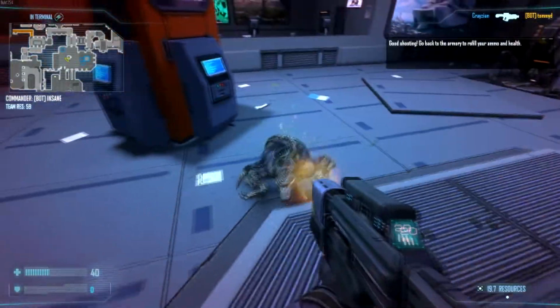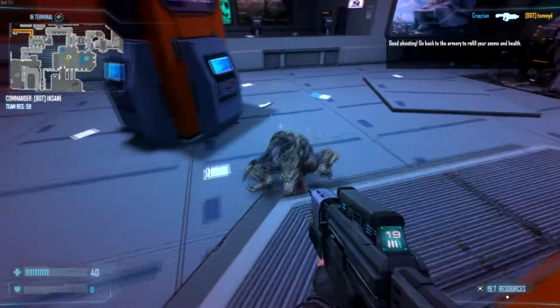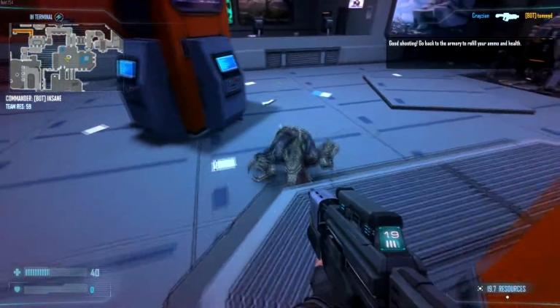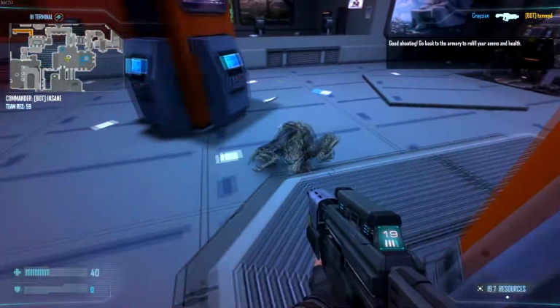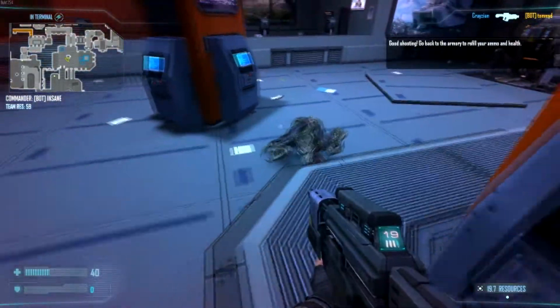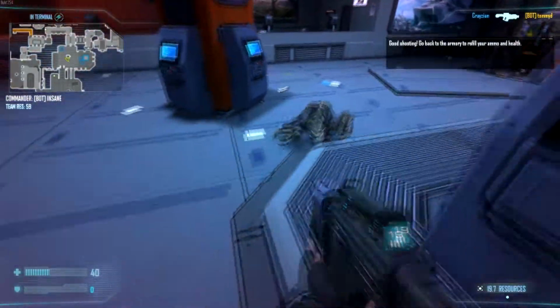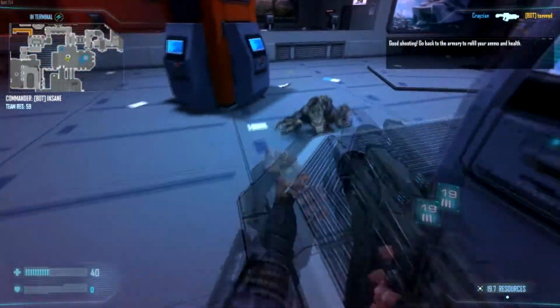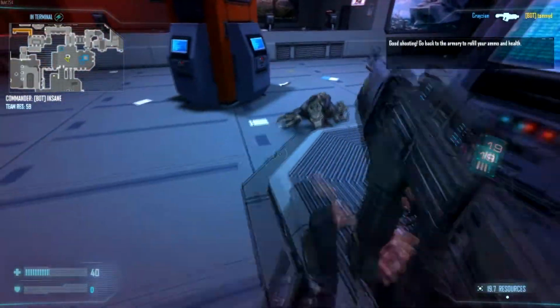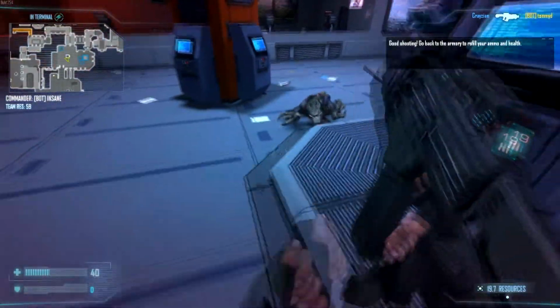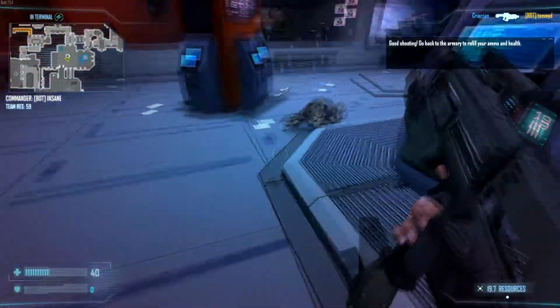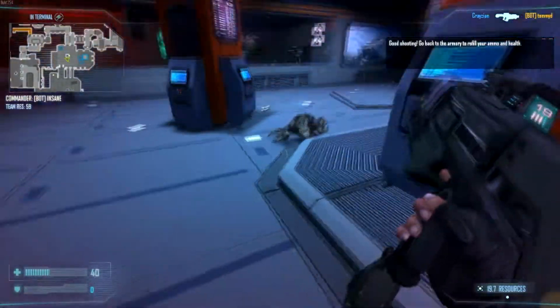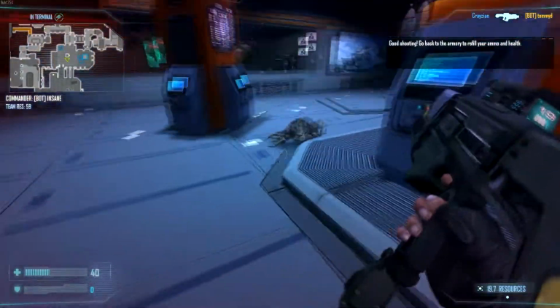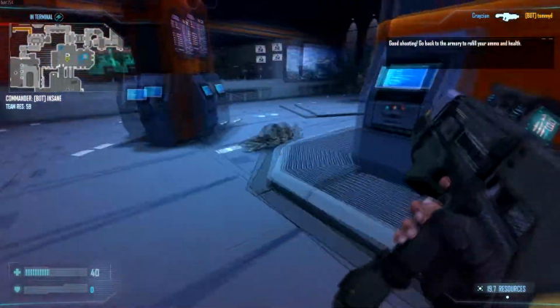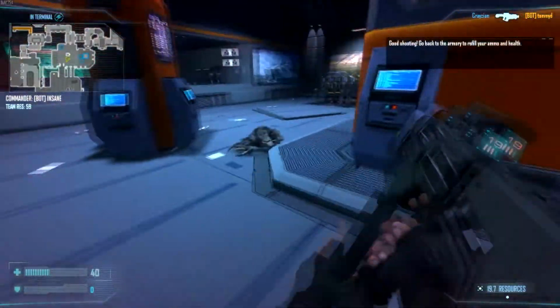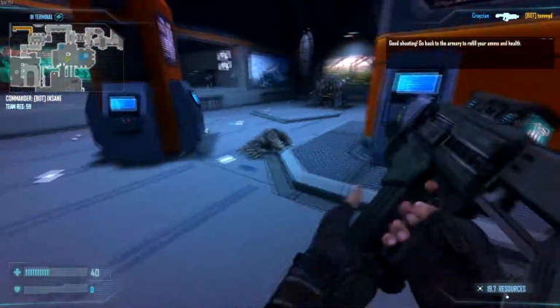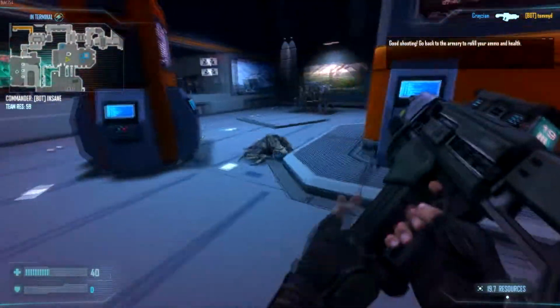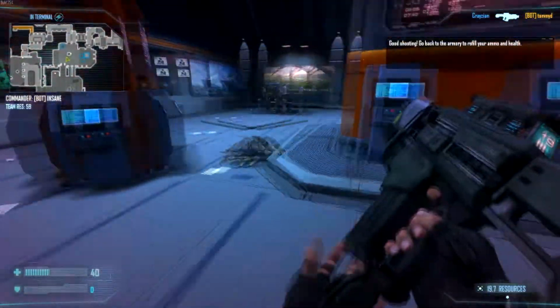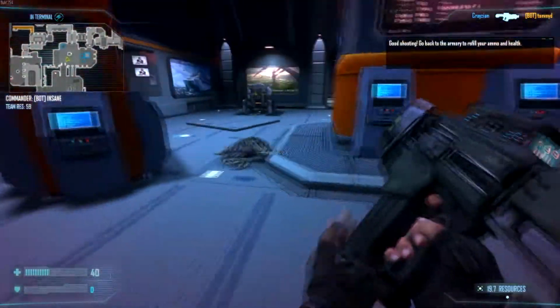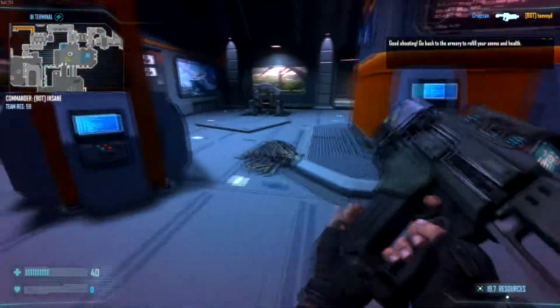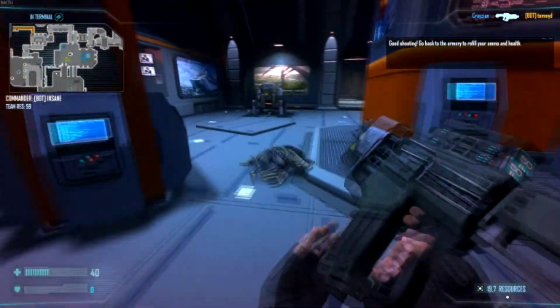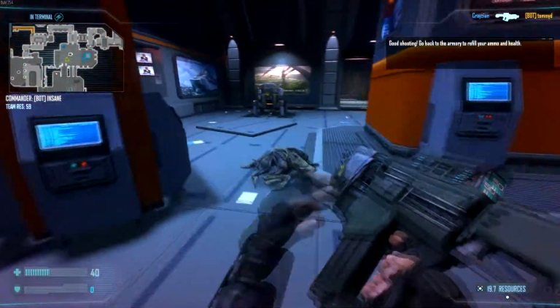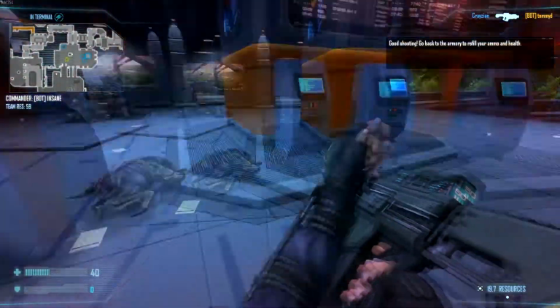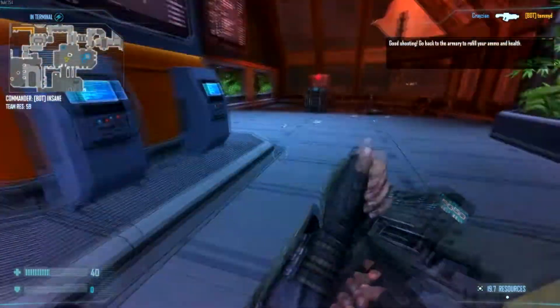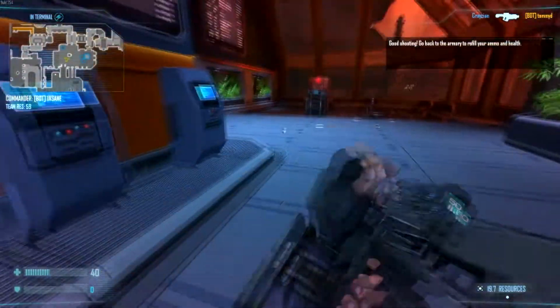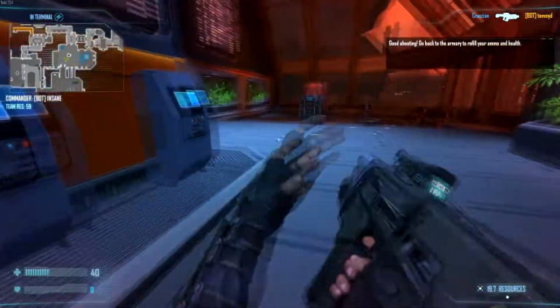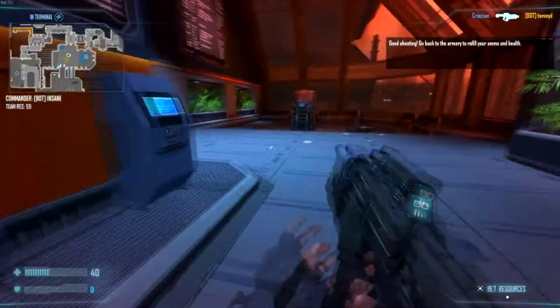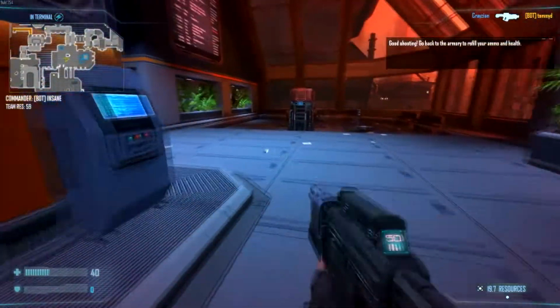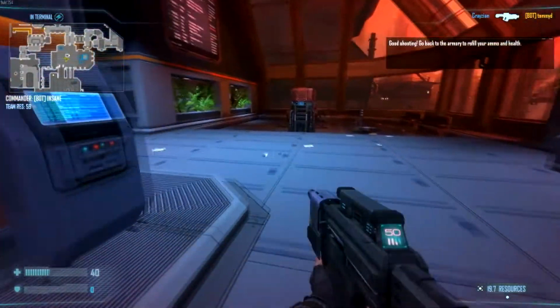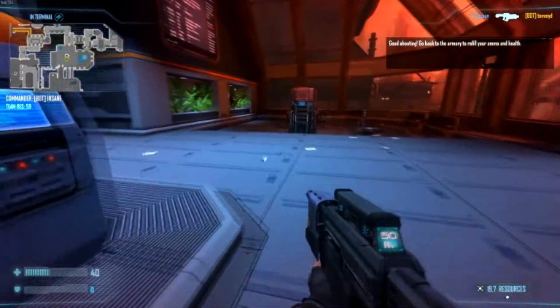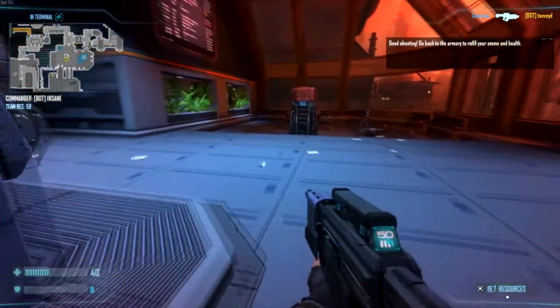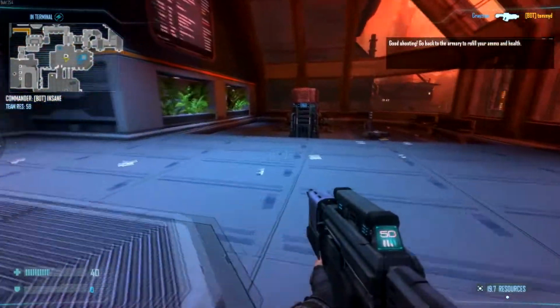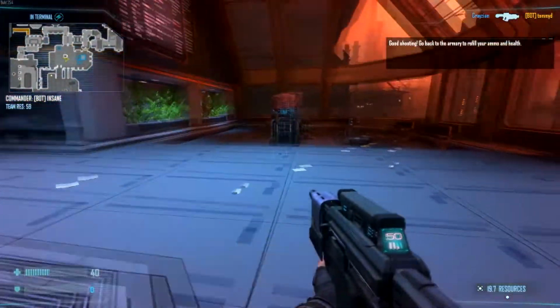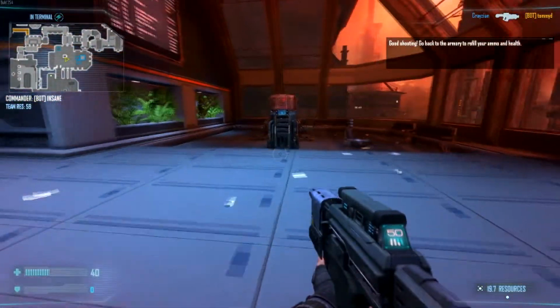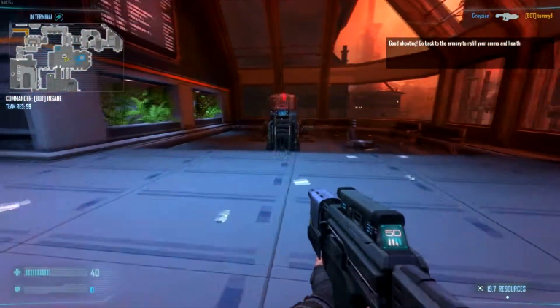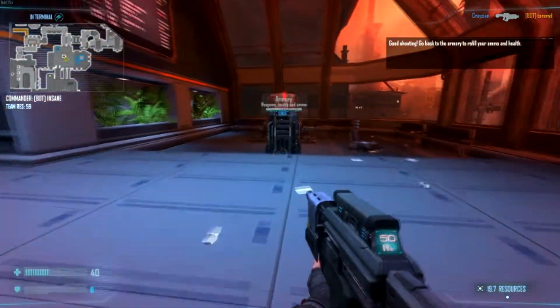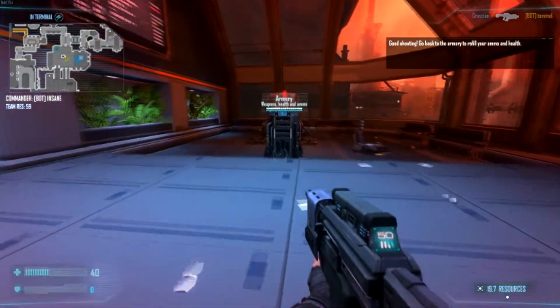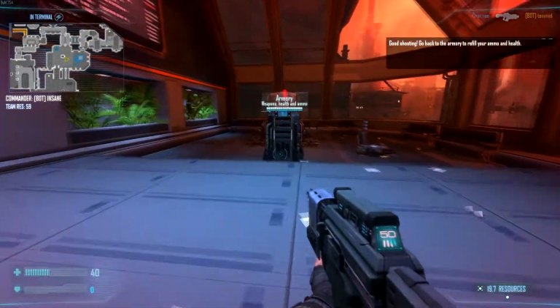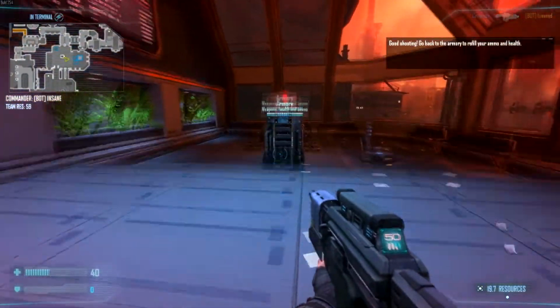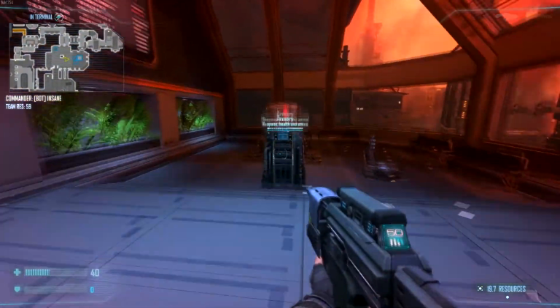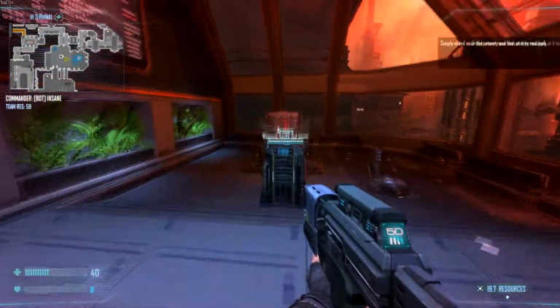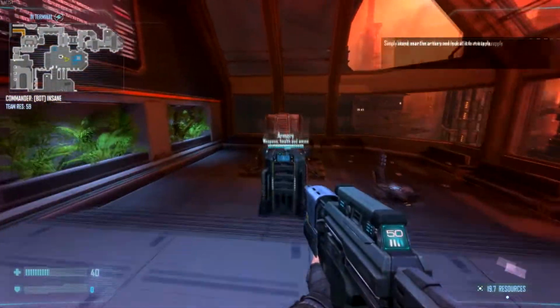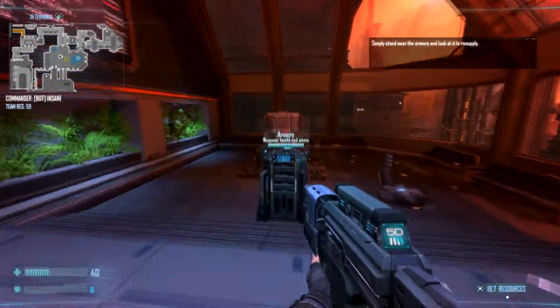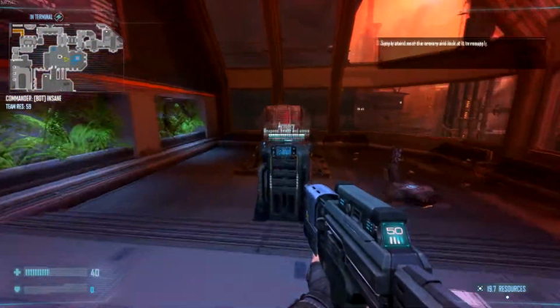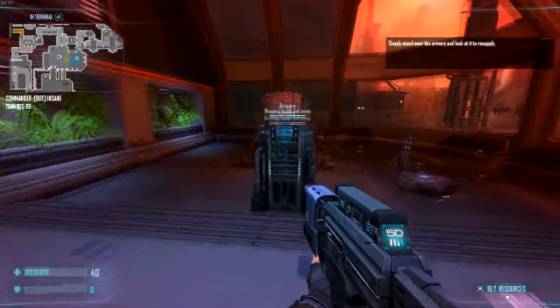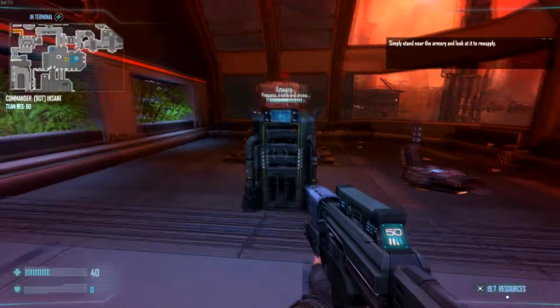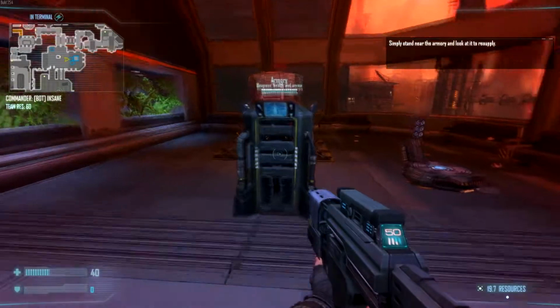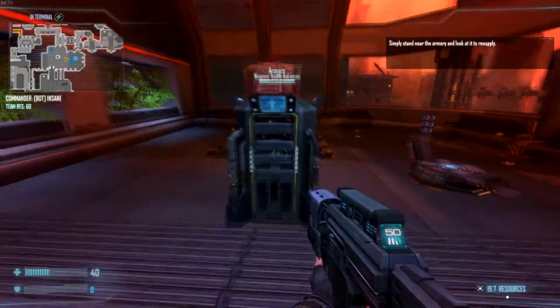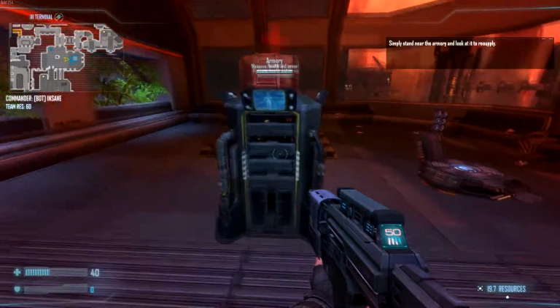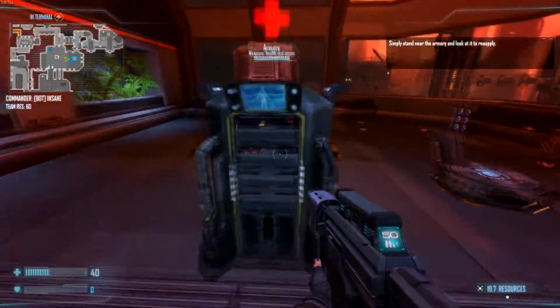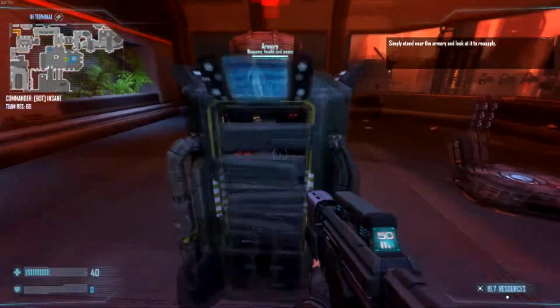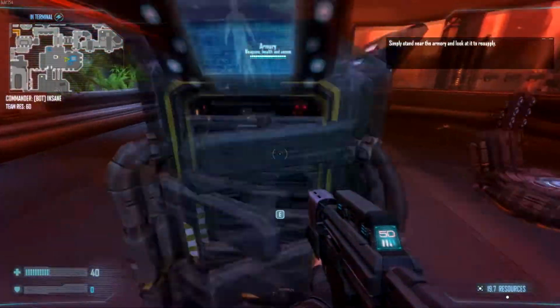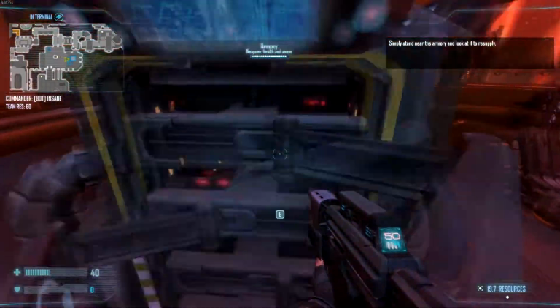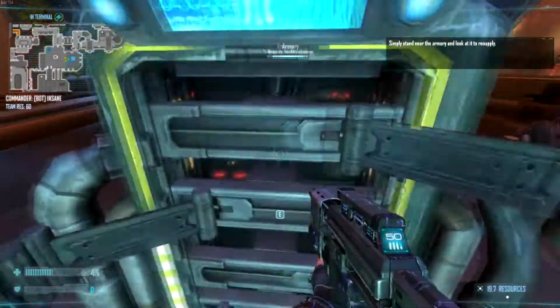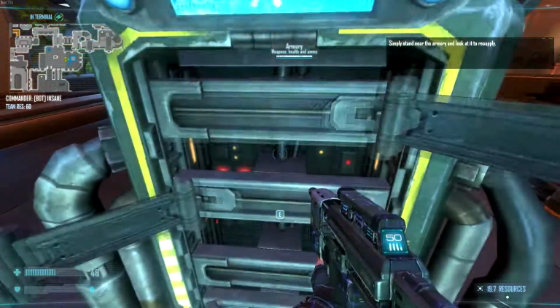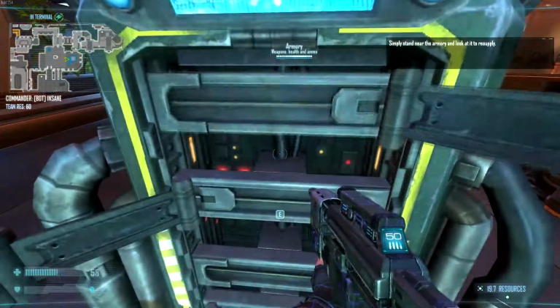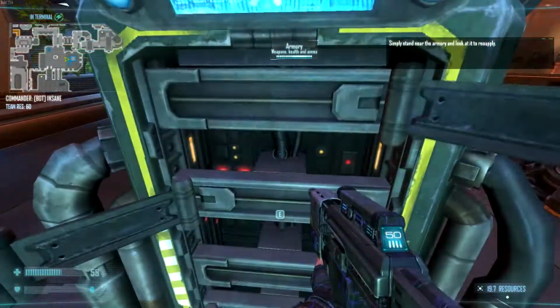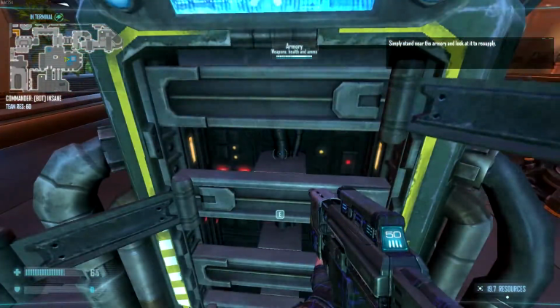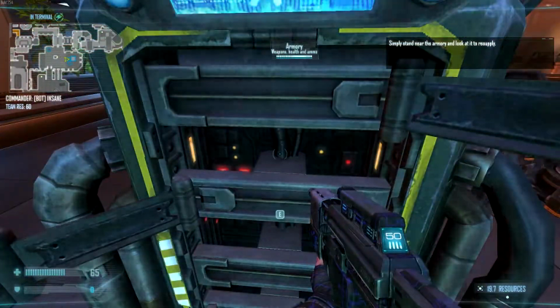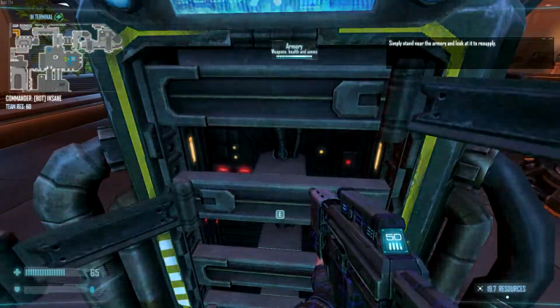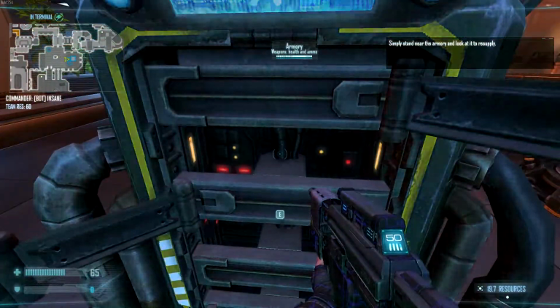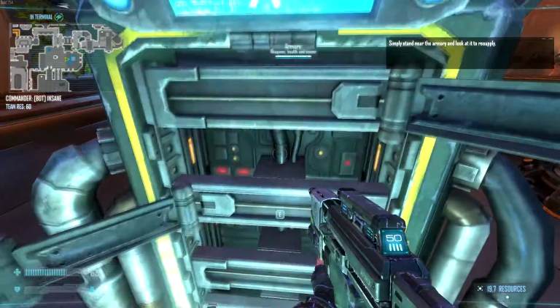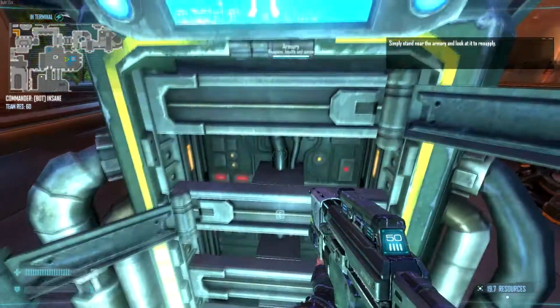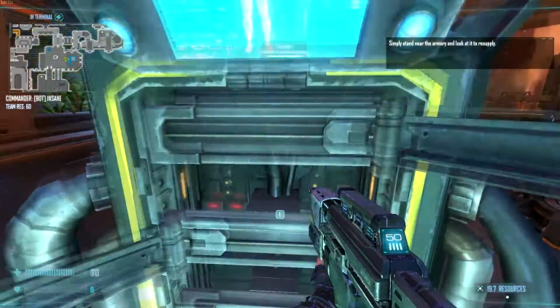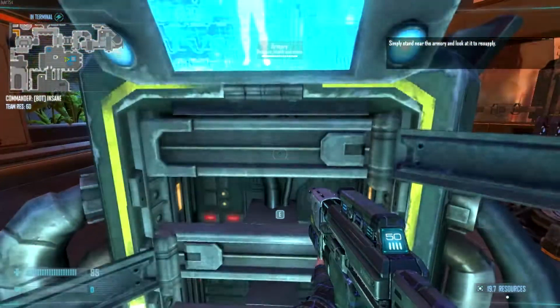Go back to the armory to refill your ammo and health. Simply stand near the armory and look at it to resupply — just look at it.